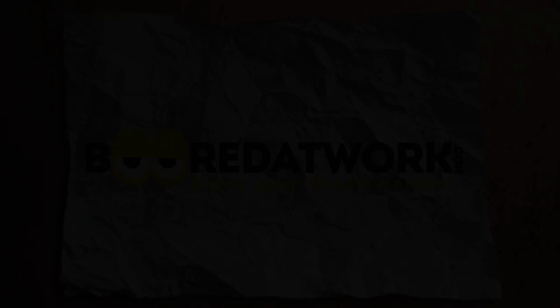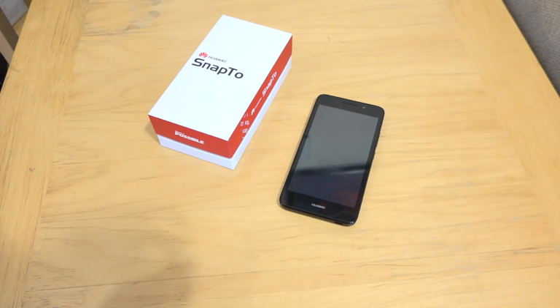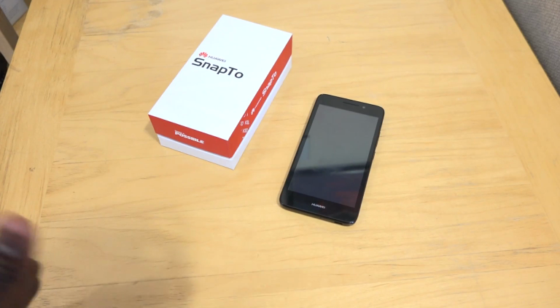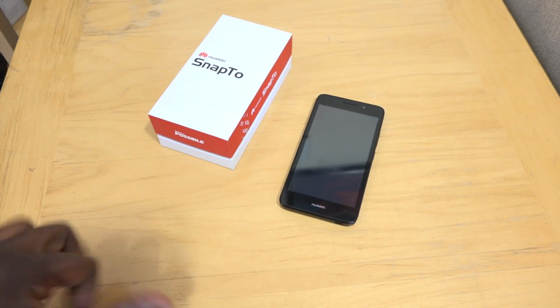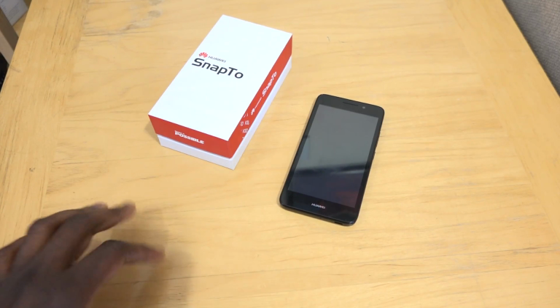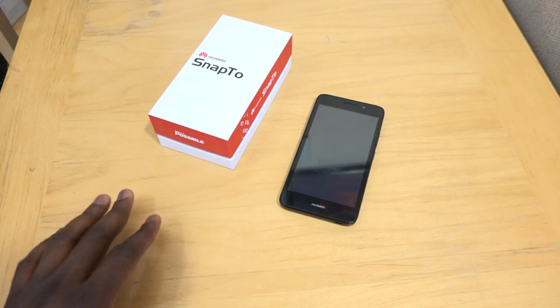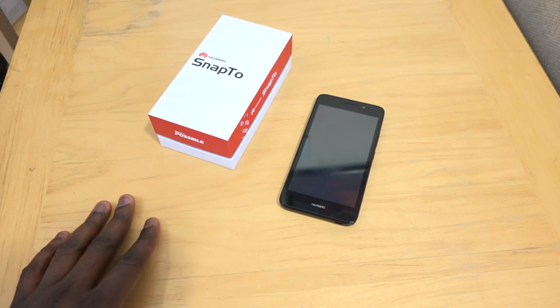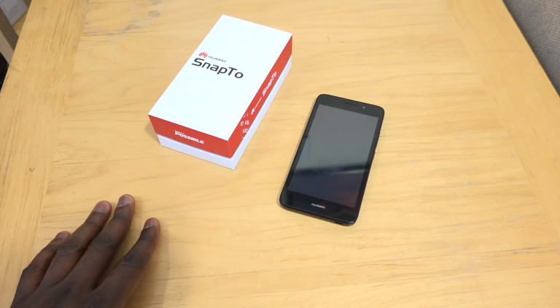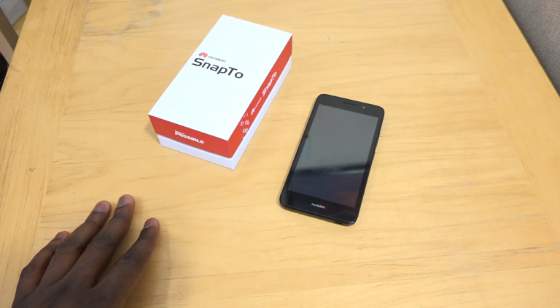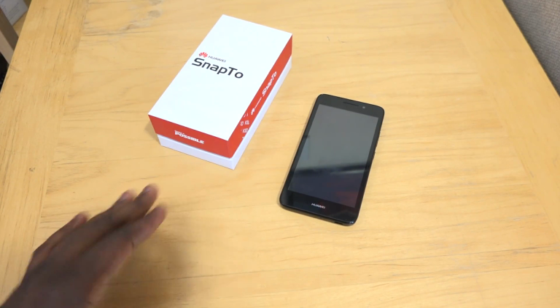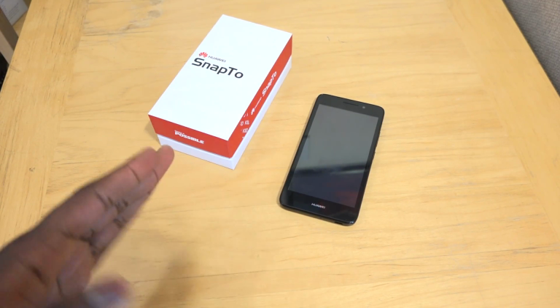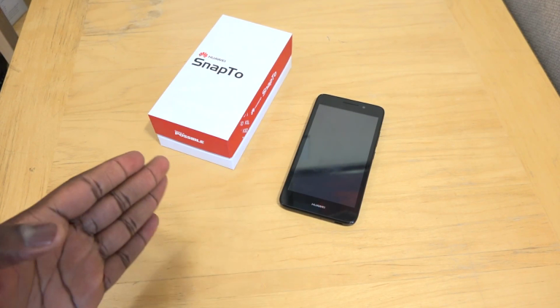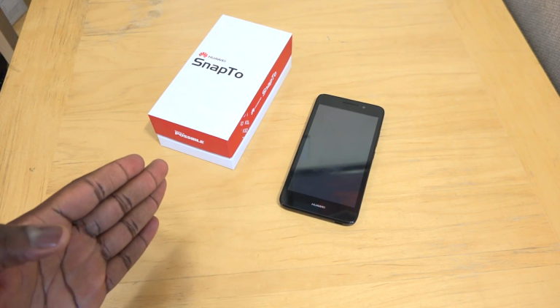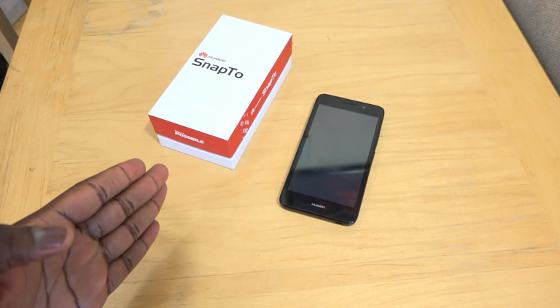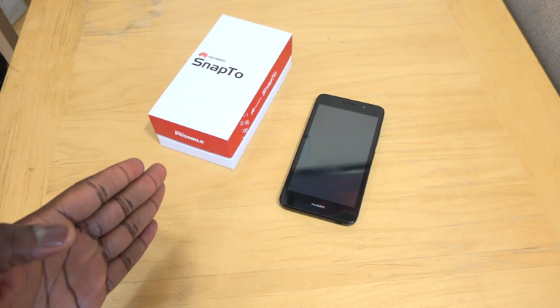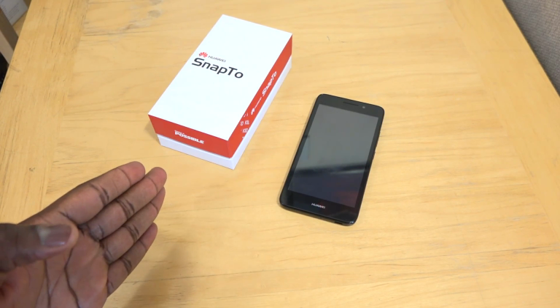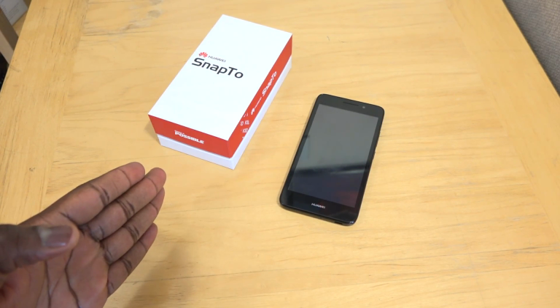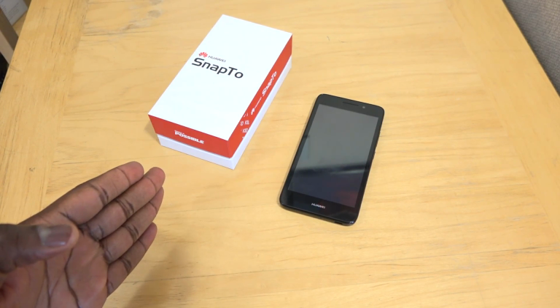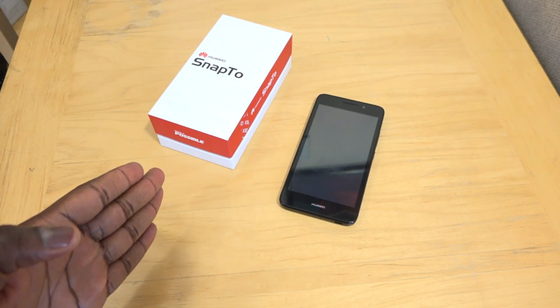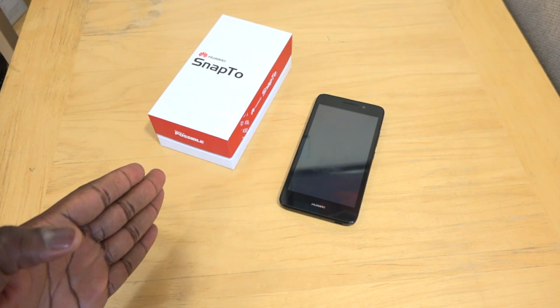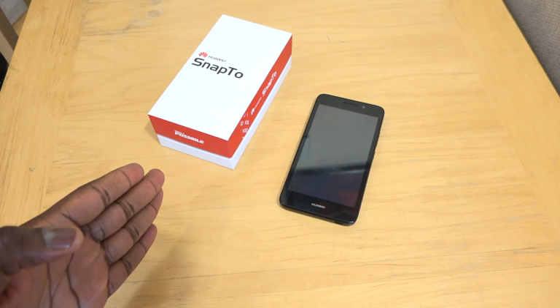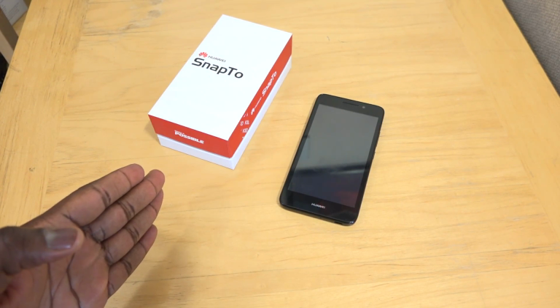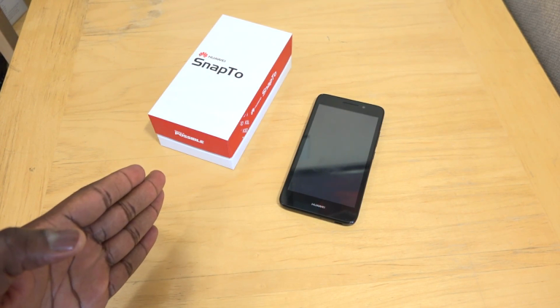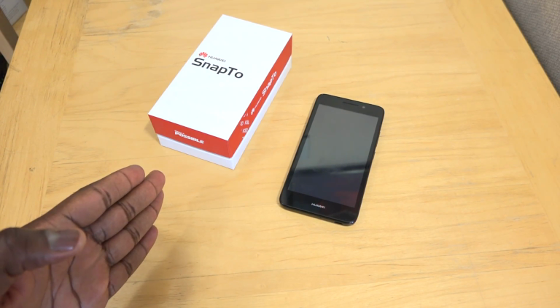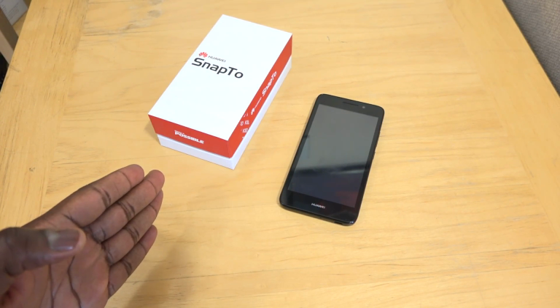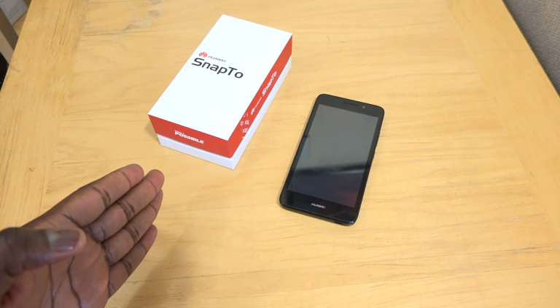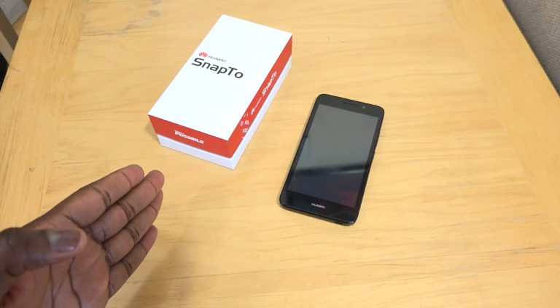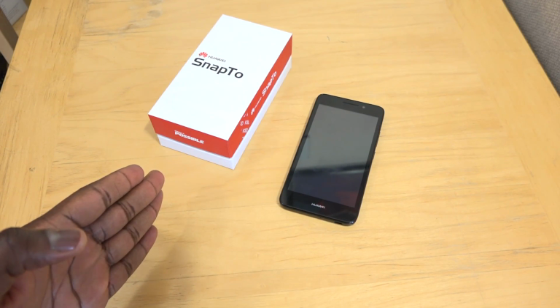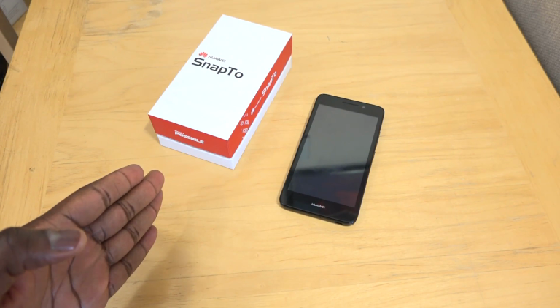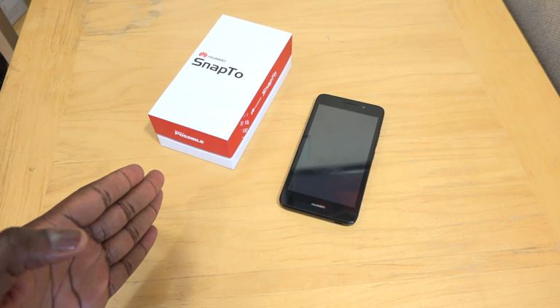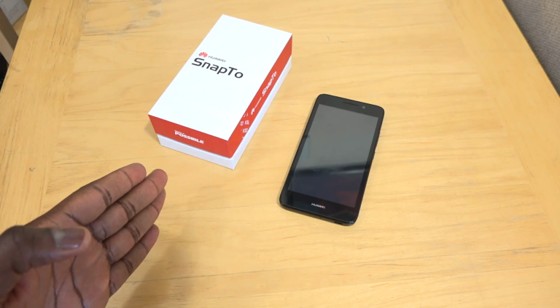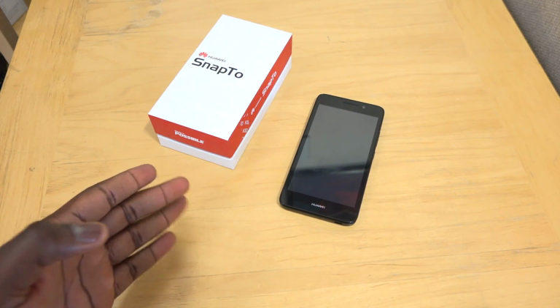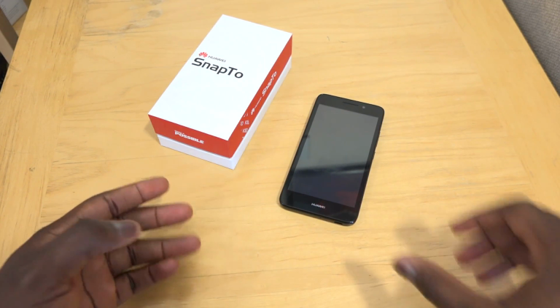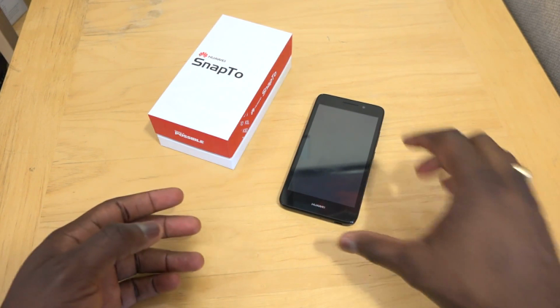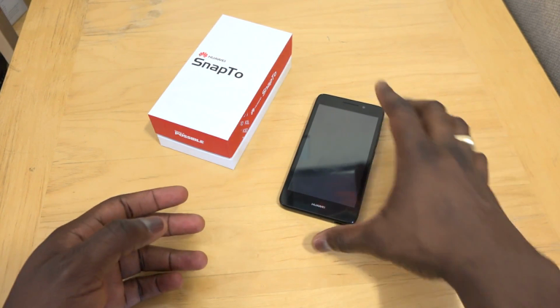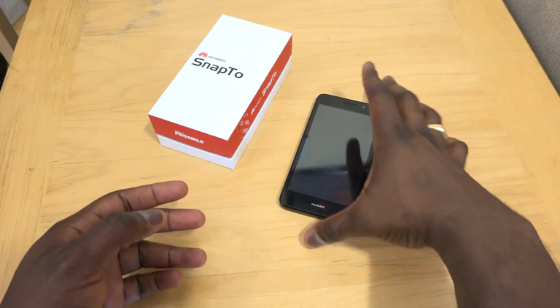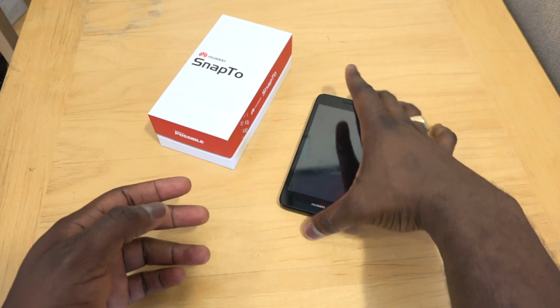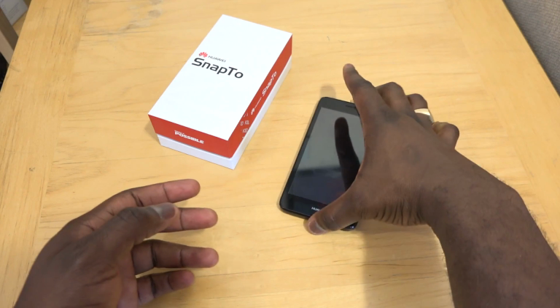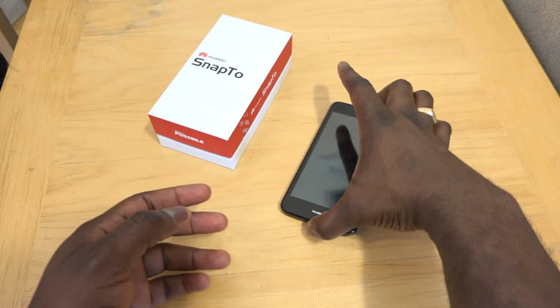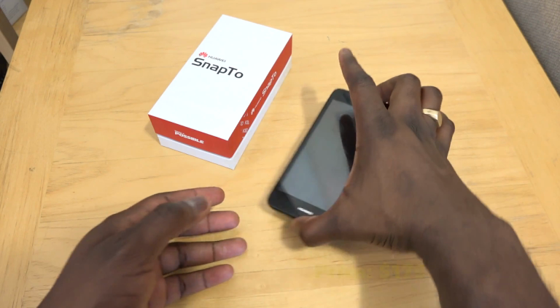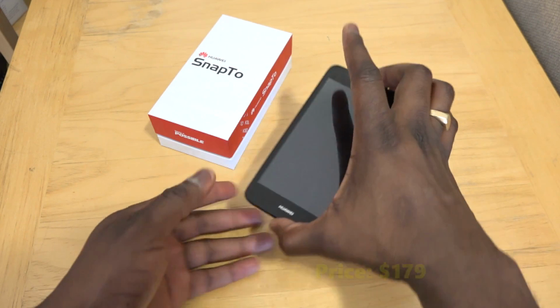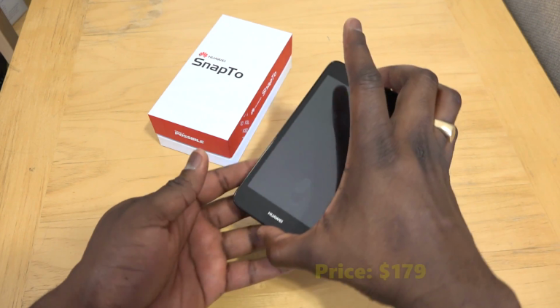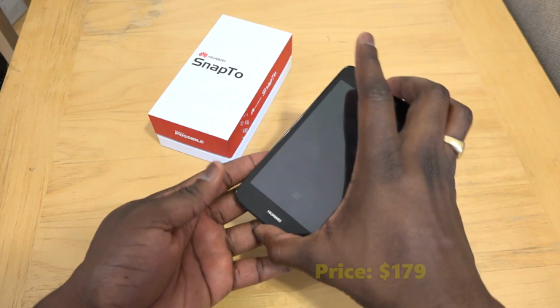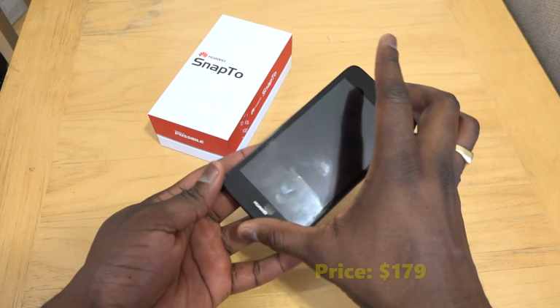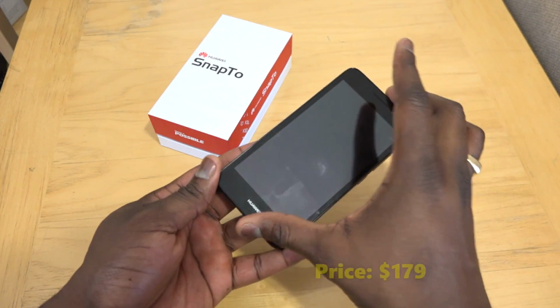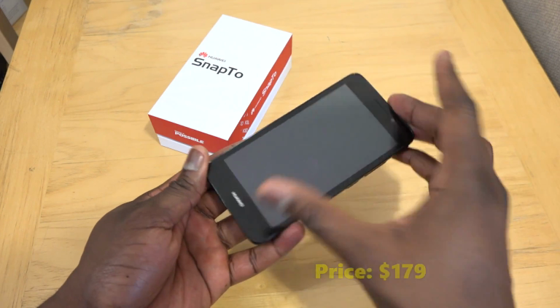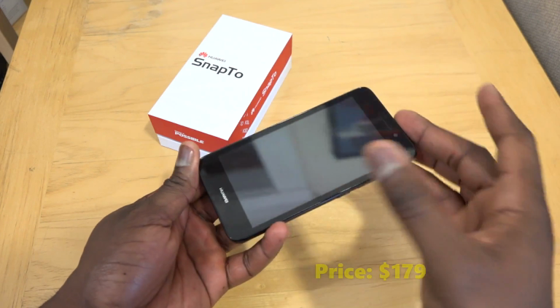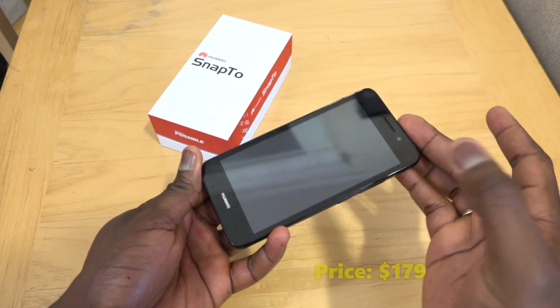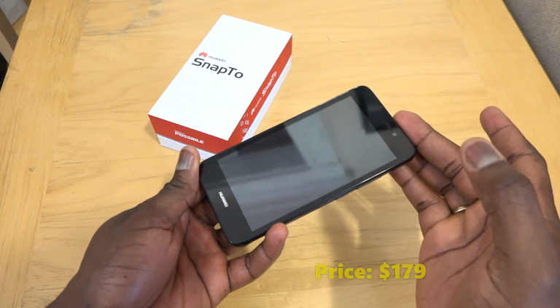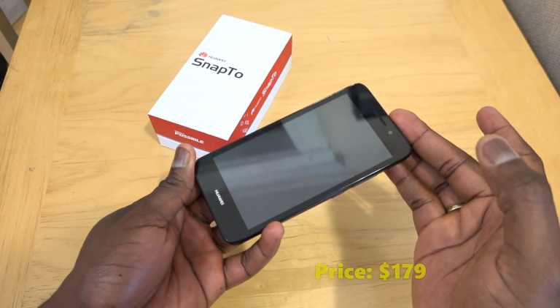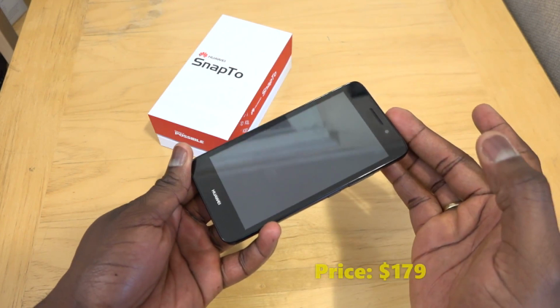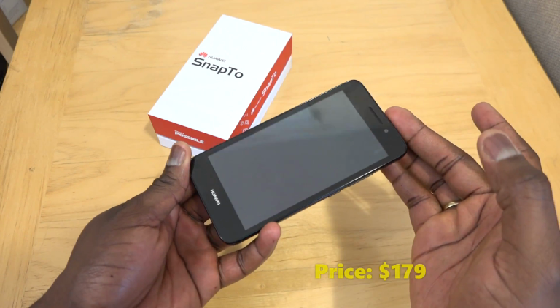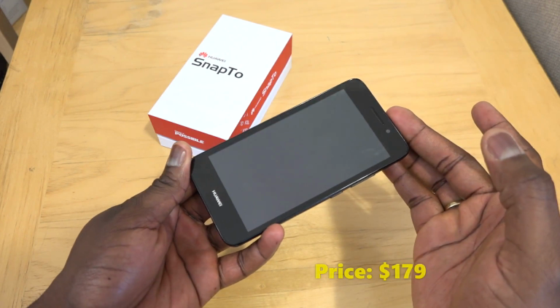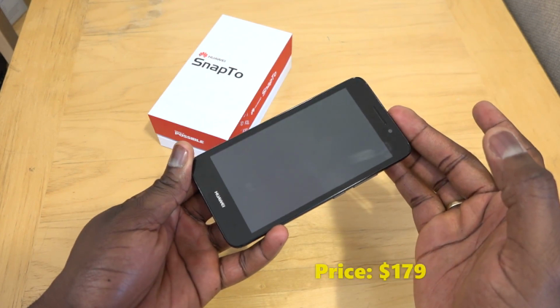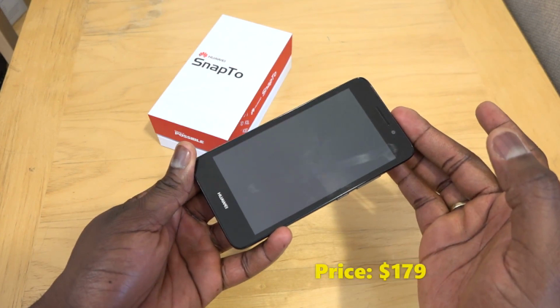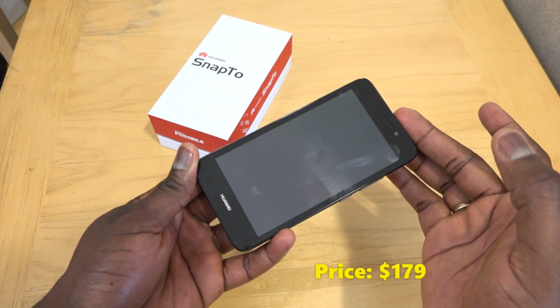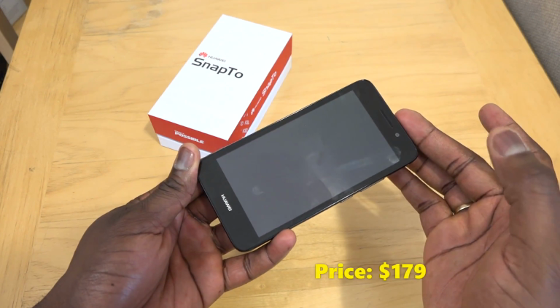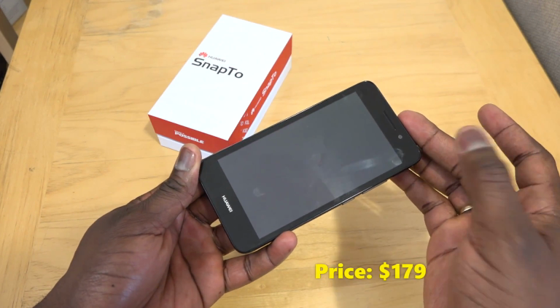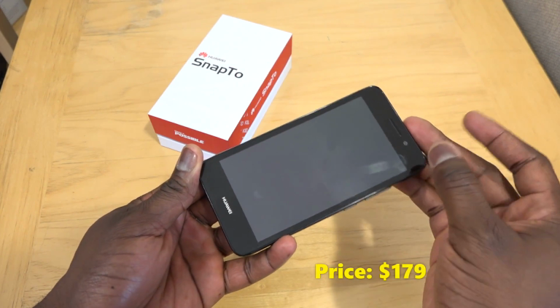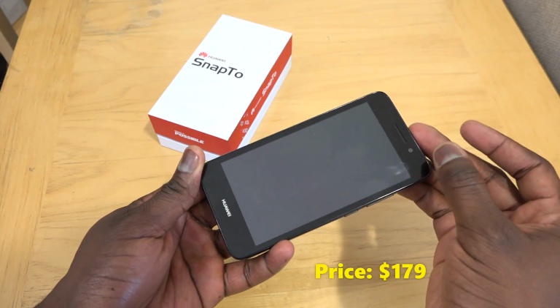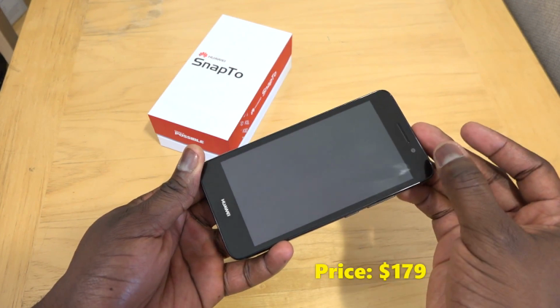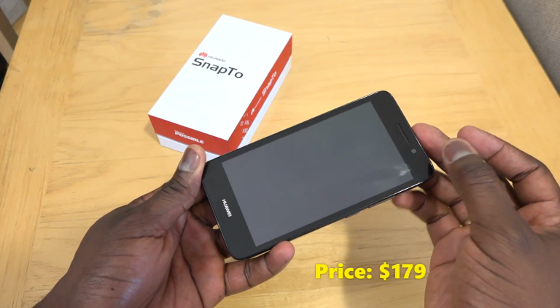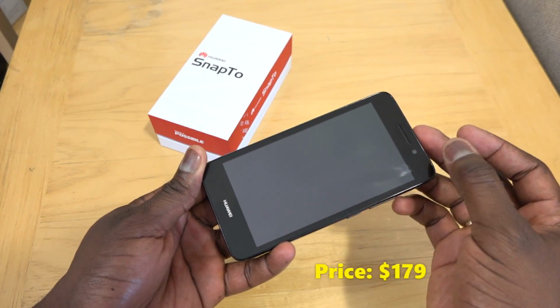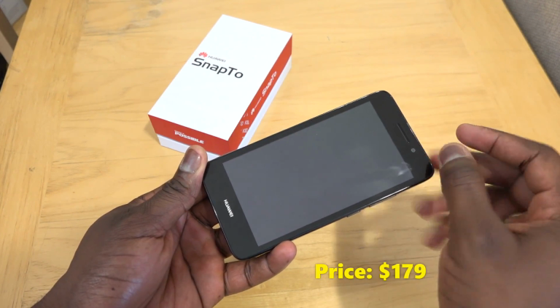Hey guys, today we take a look at a budget smartphone from Huawei. It's called the Snap 2, priced at $179. You can pick it up at Huawei.com now.